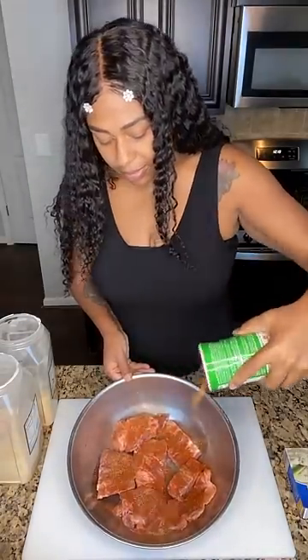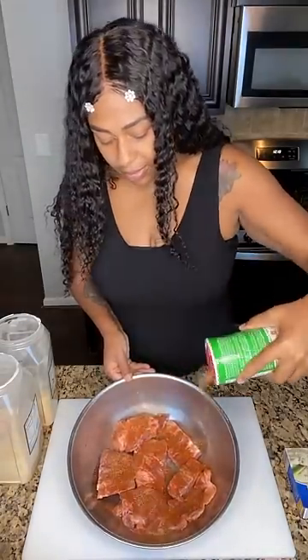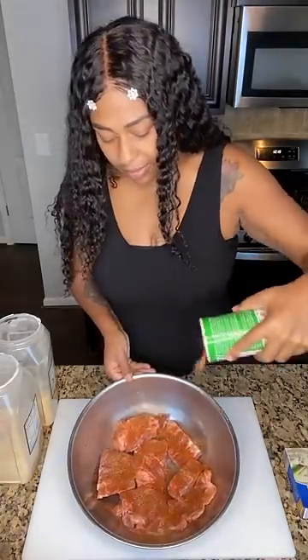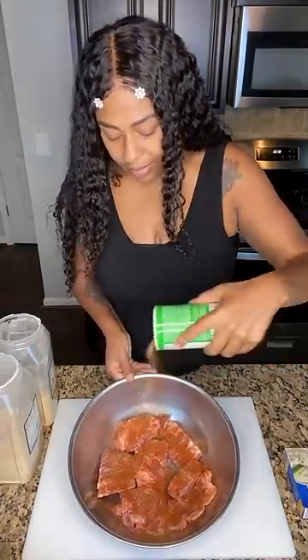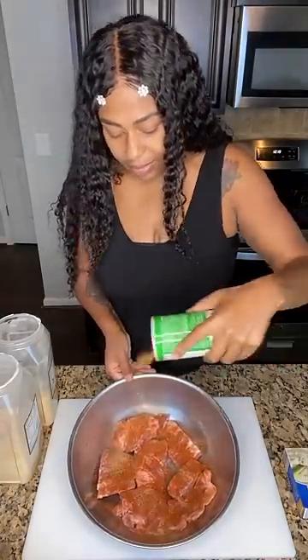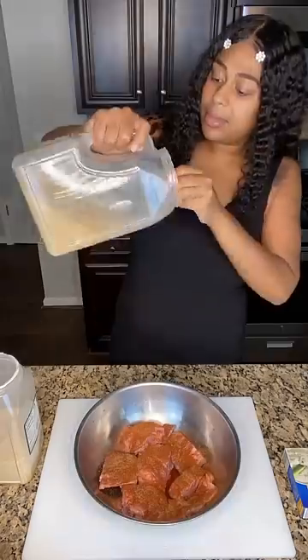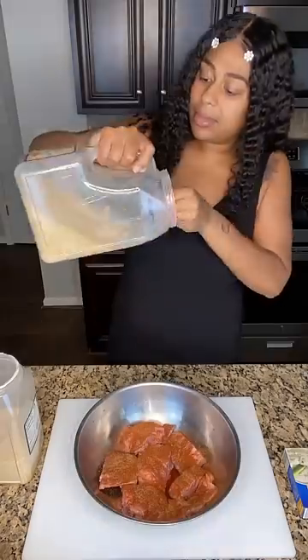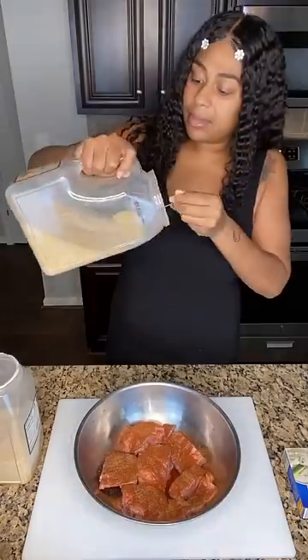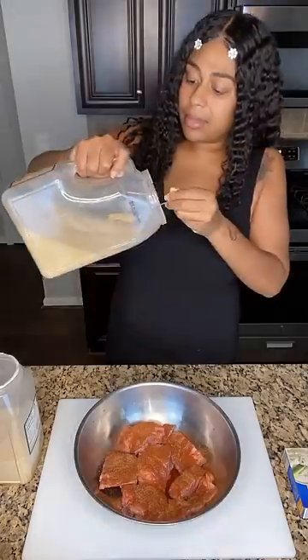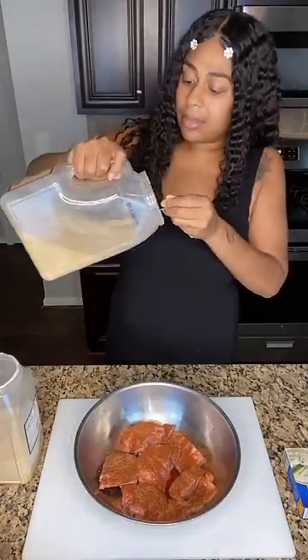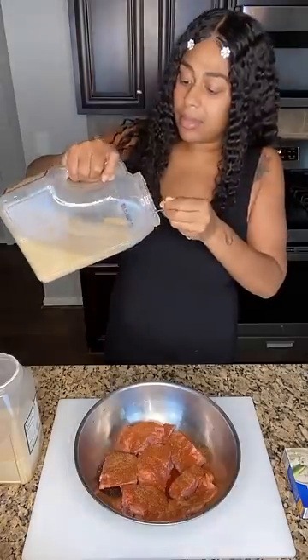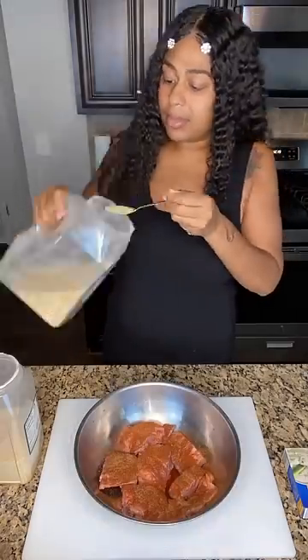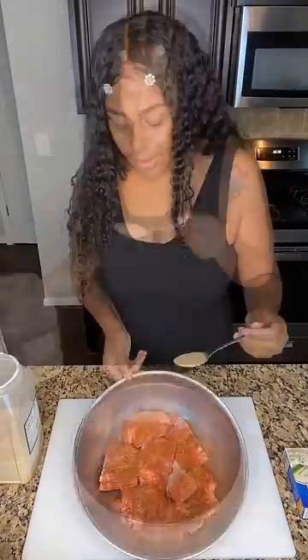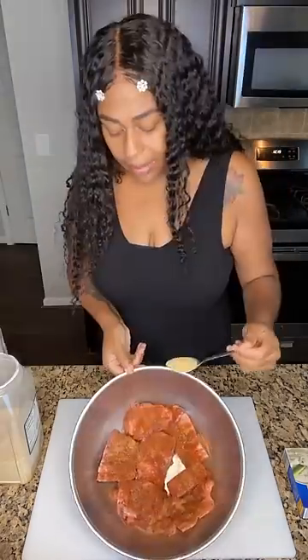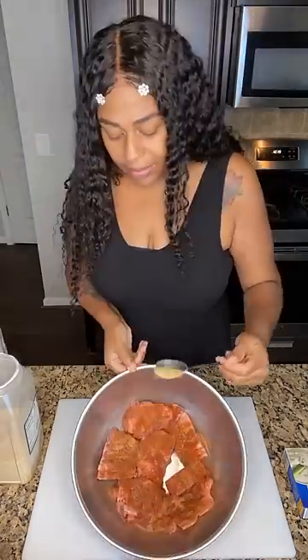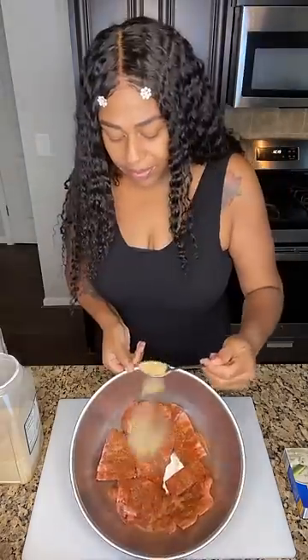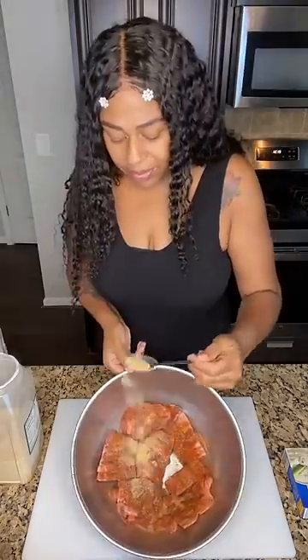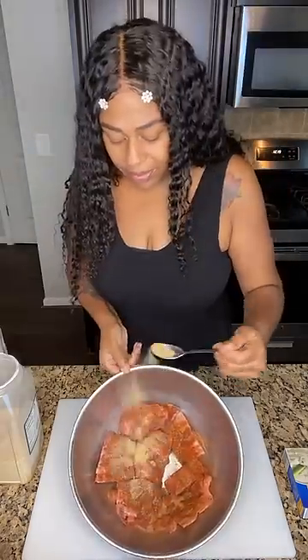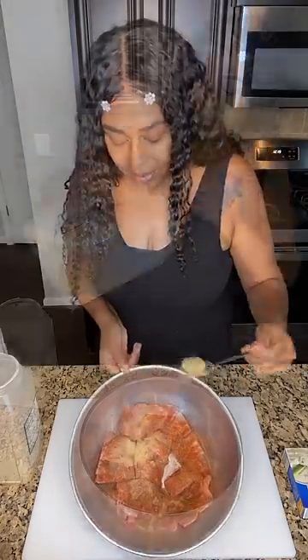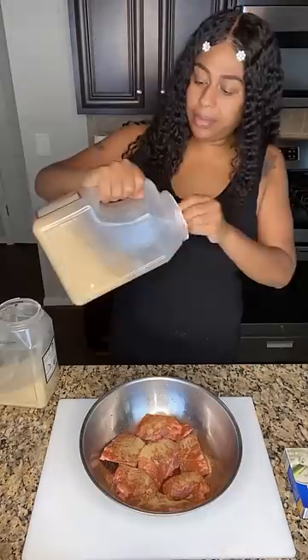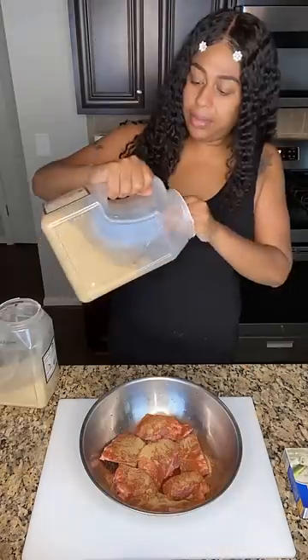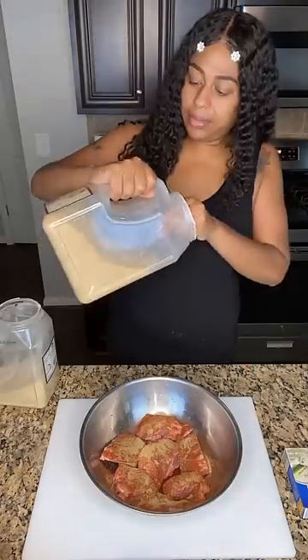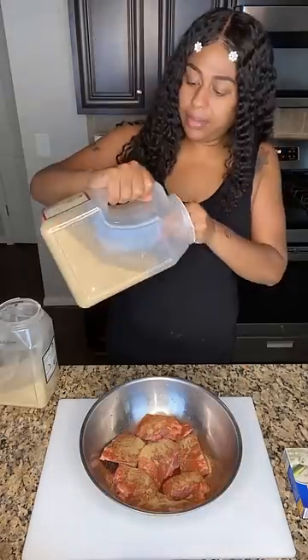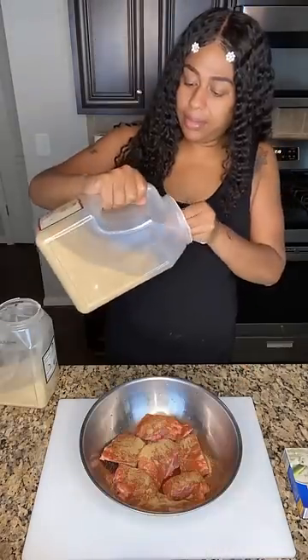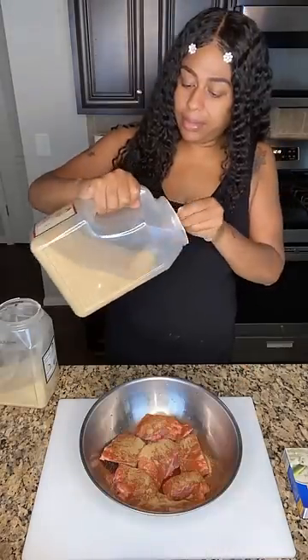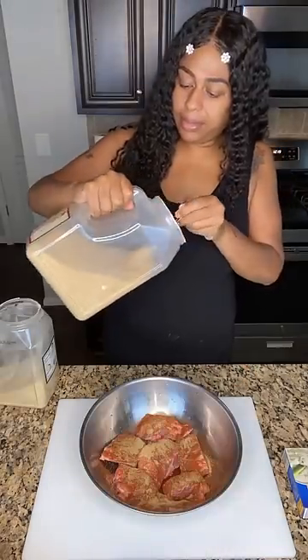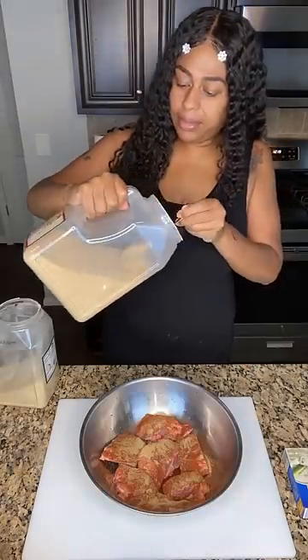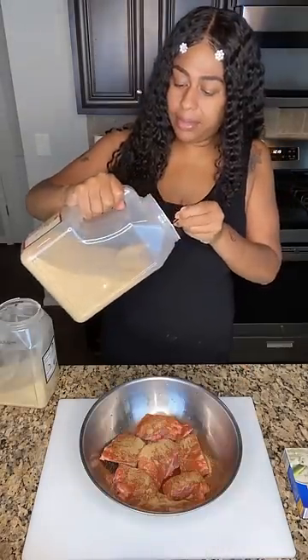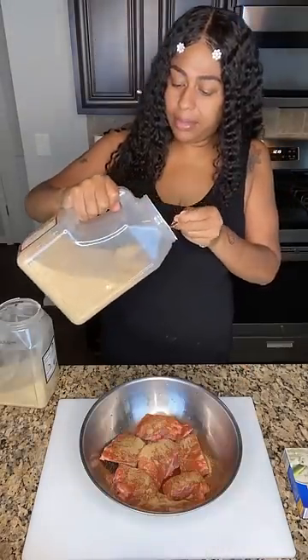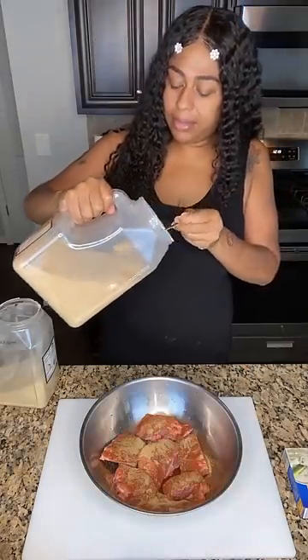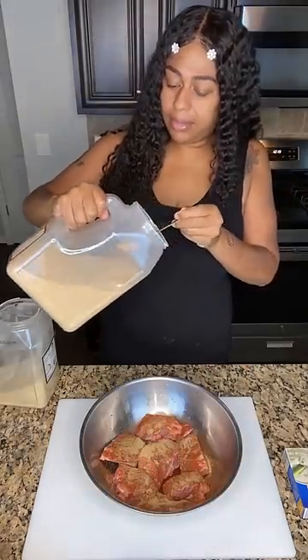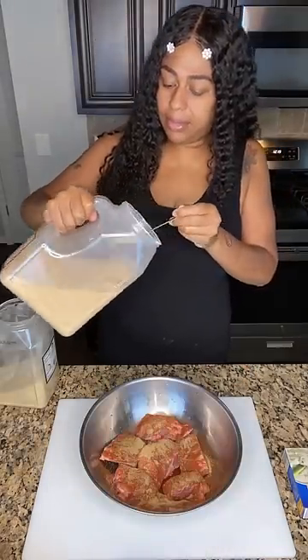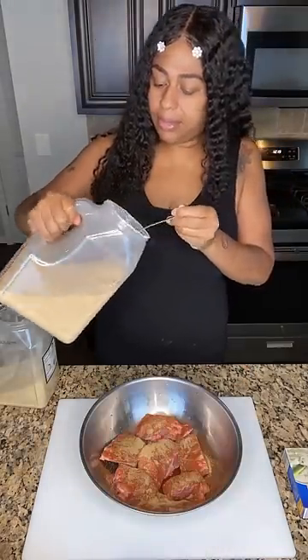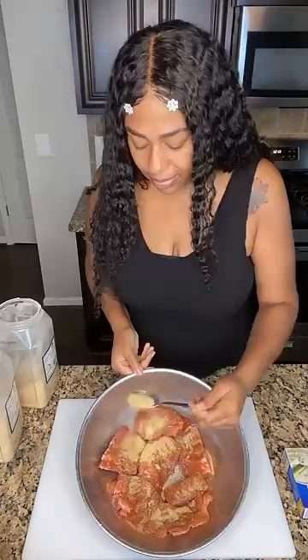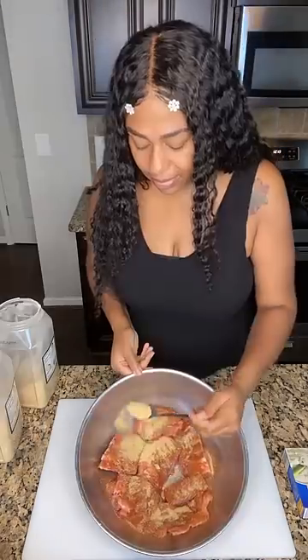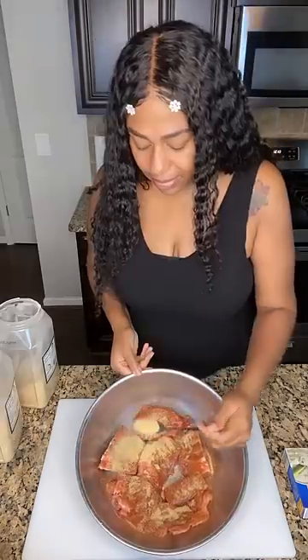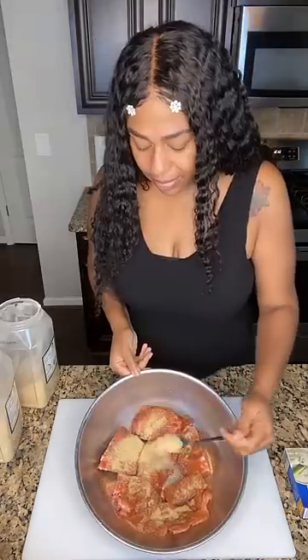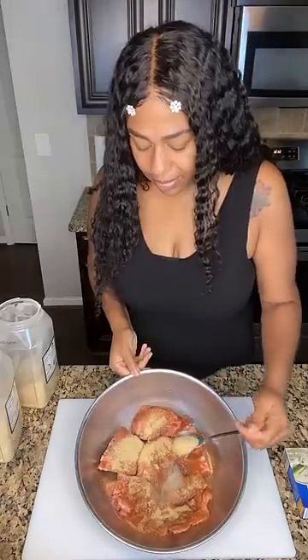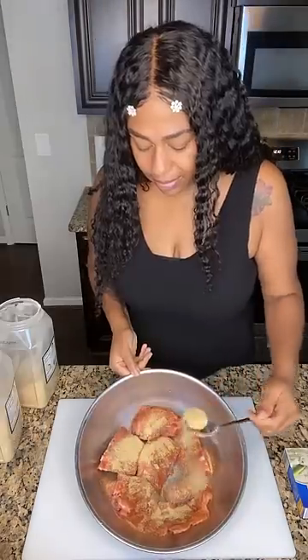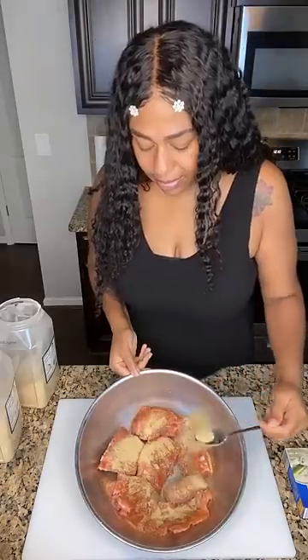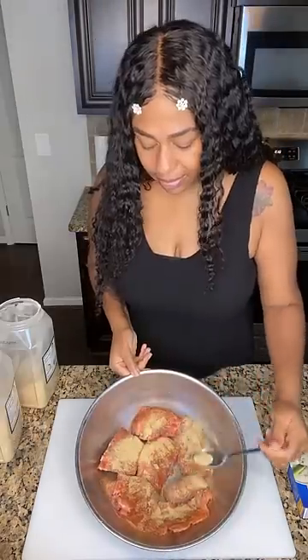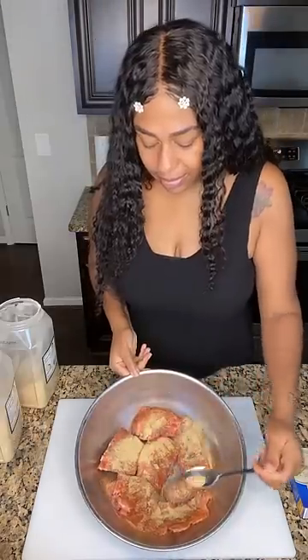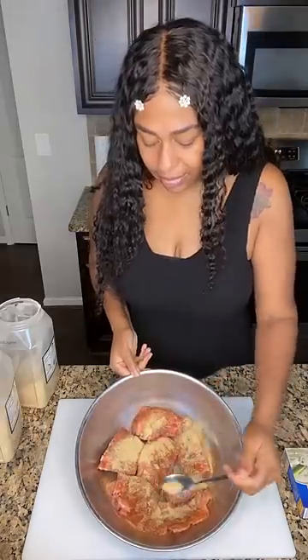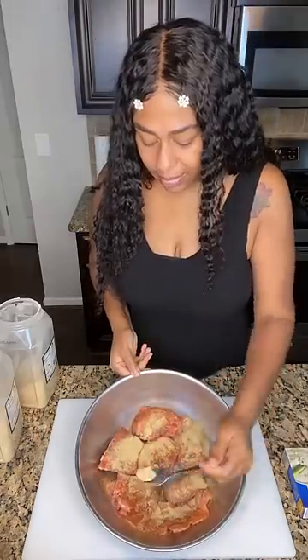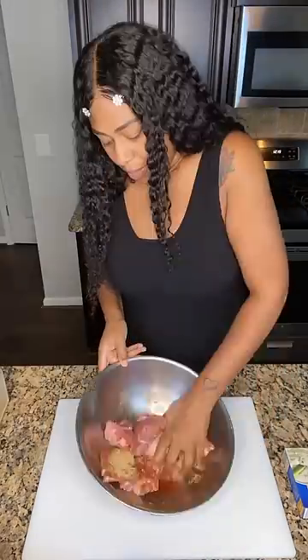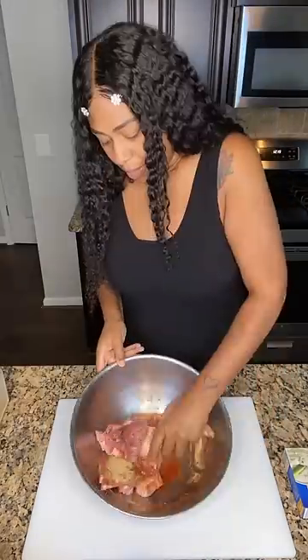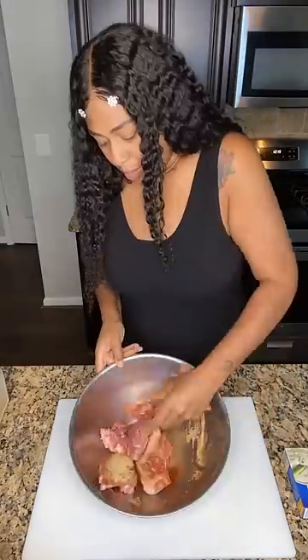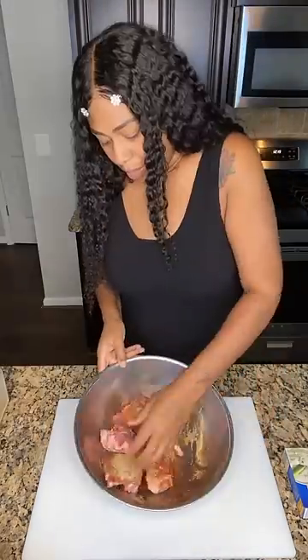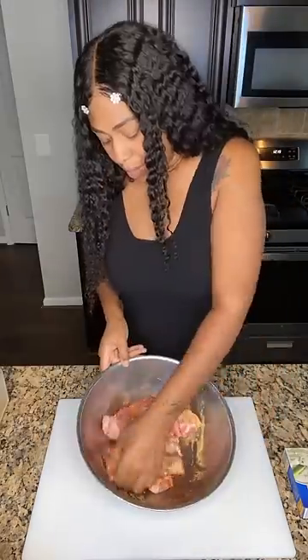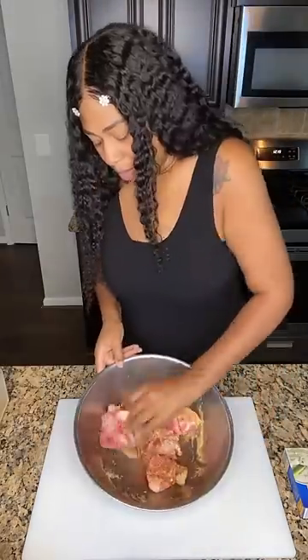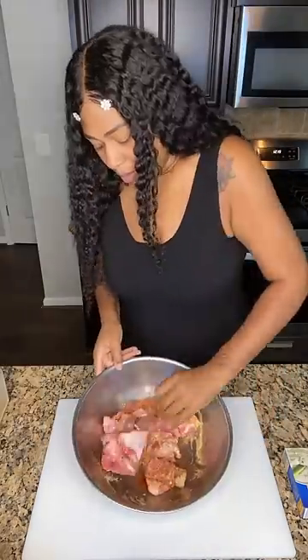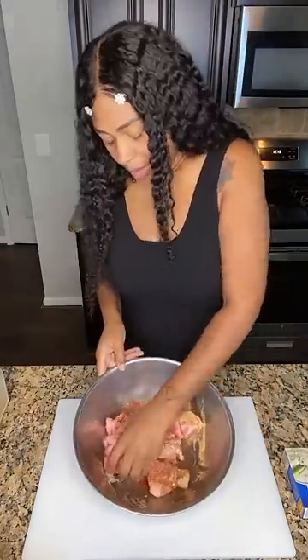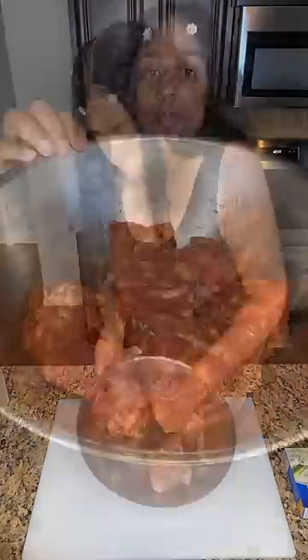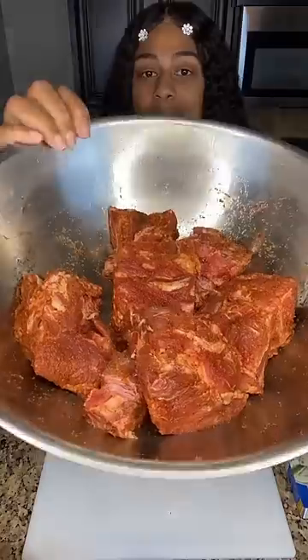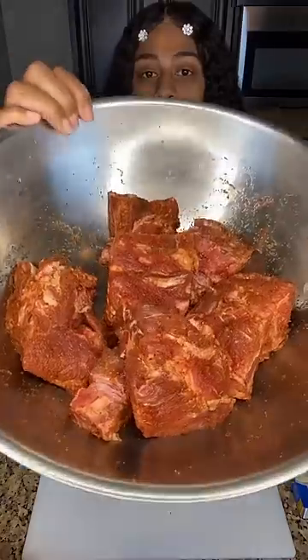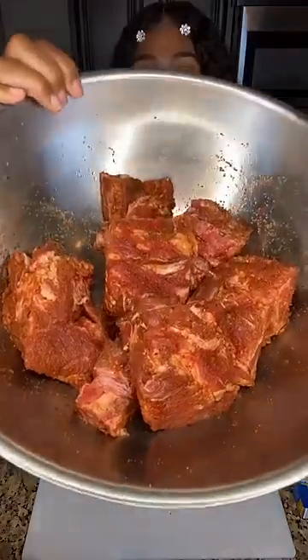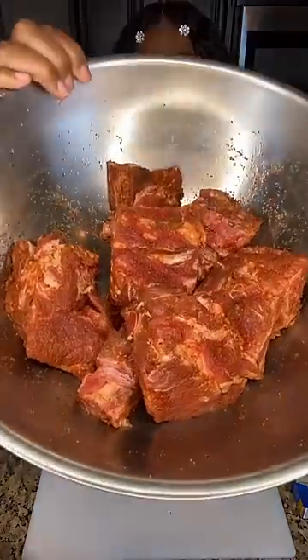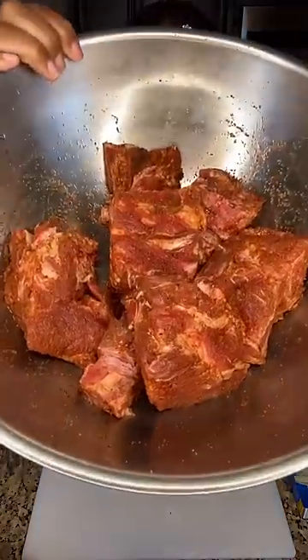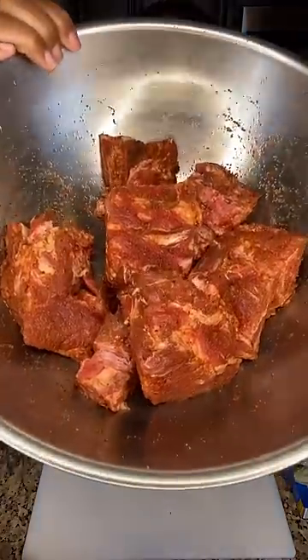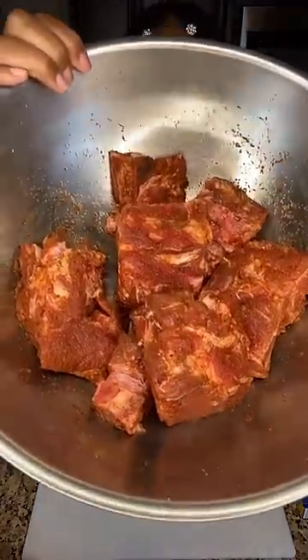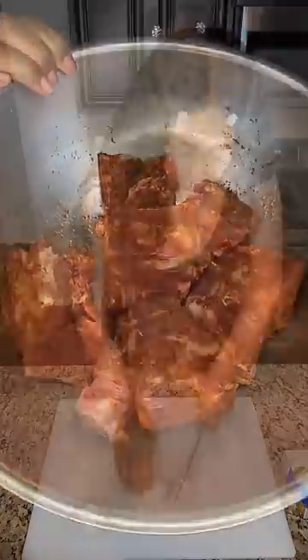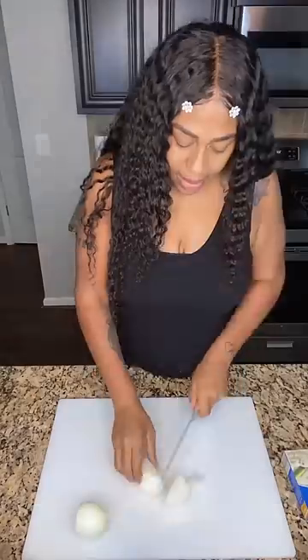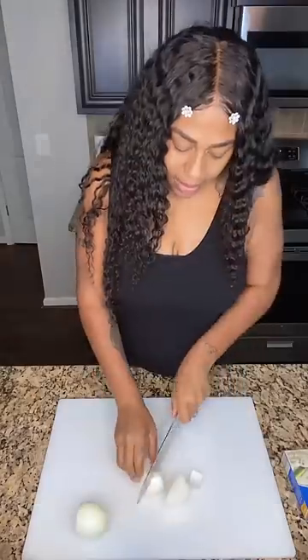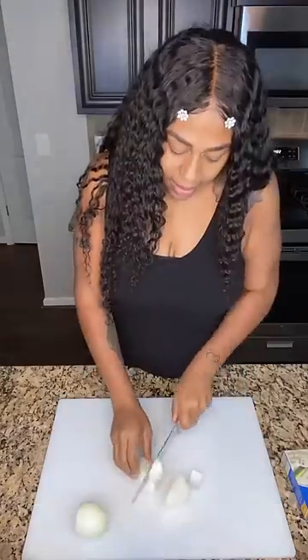Now, we're going to season this up with some chef-based seasoning salt, some chef-based smoked paprika, some garlic powder, onion powder, and then some other seasonings.